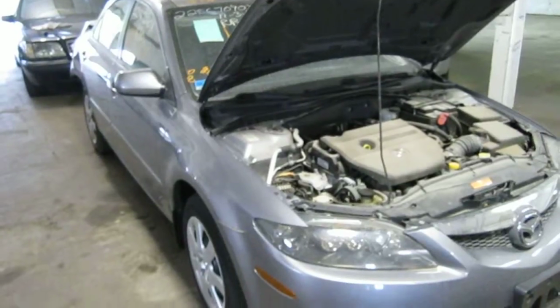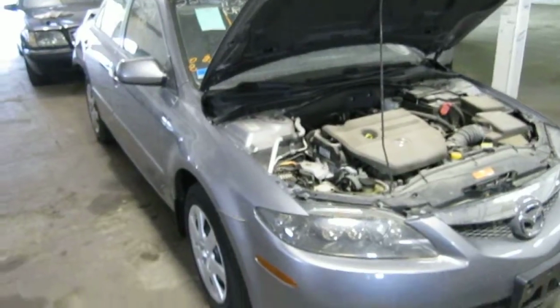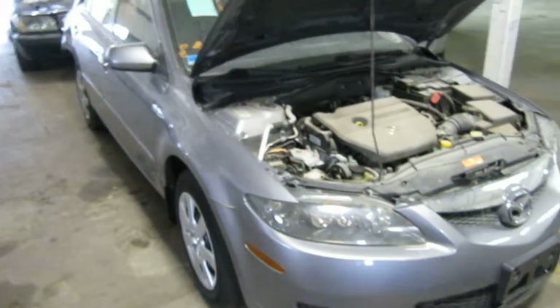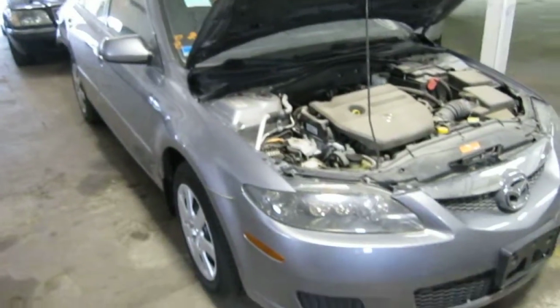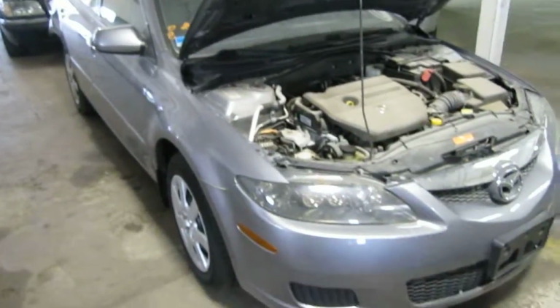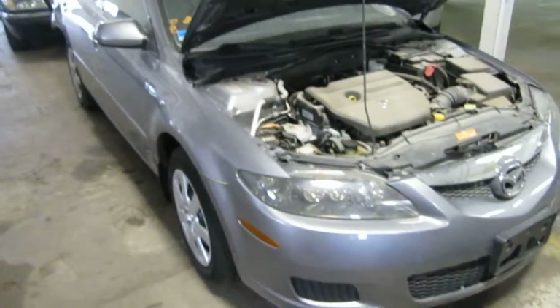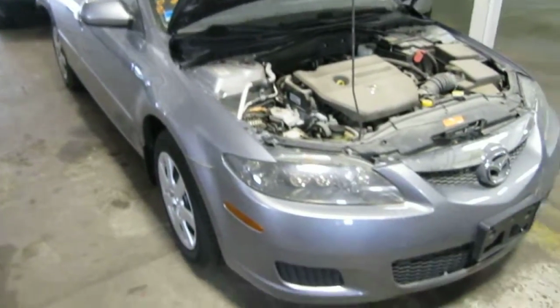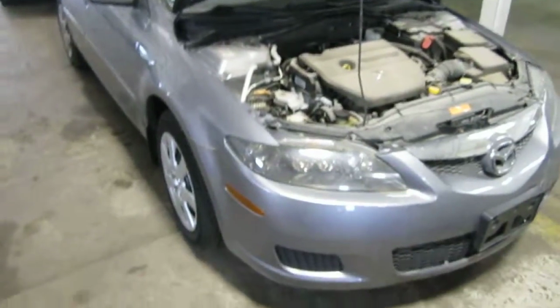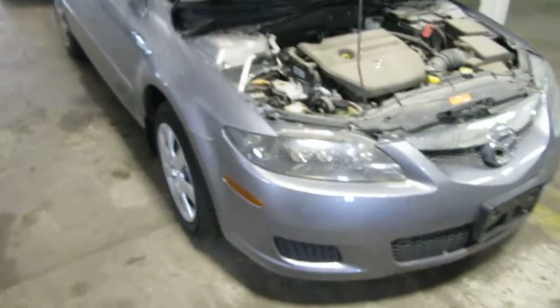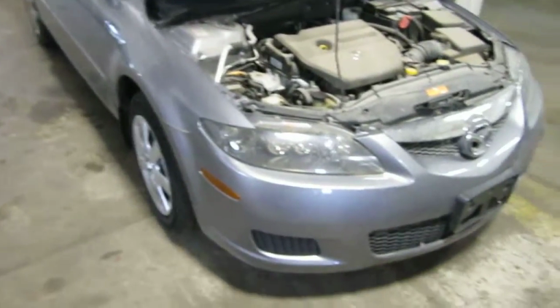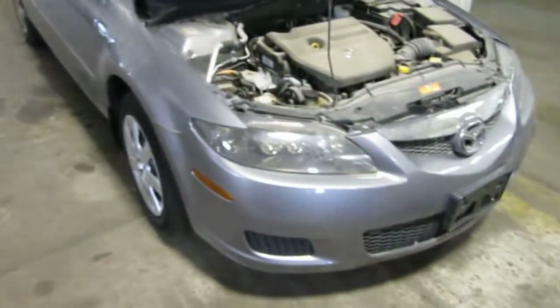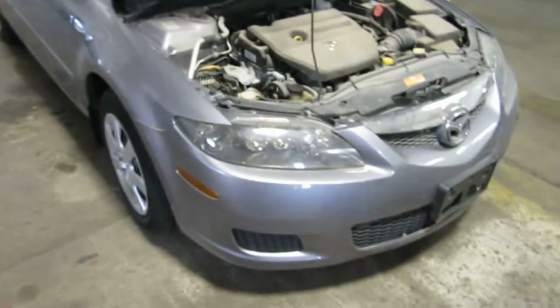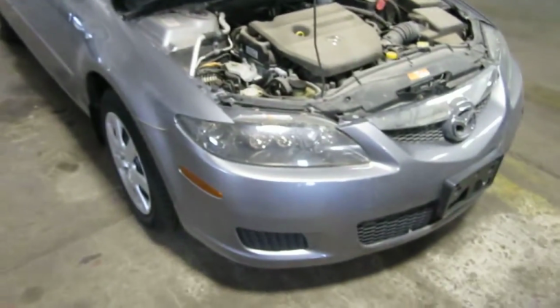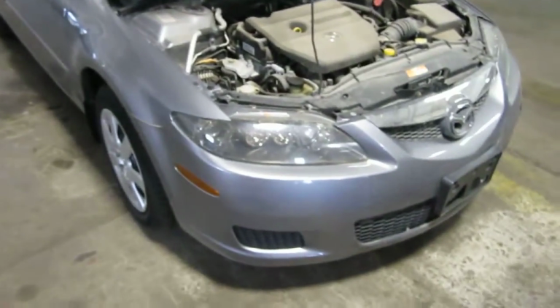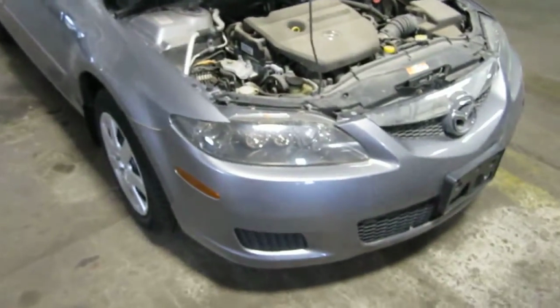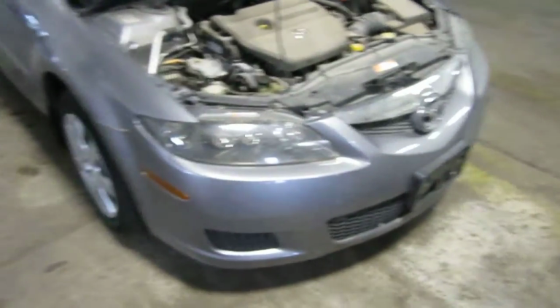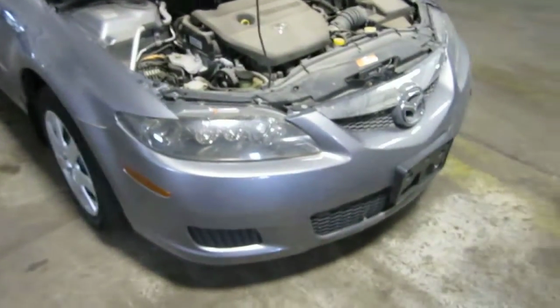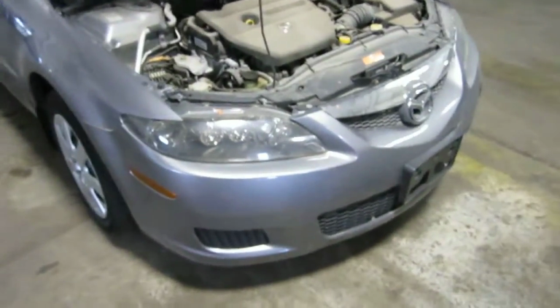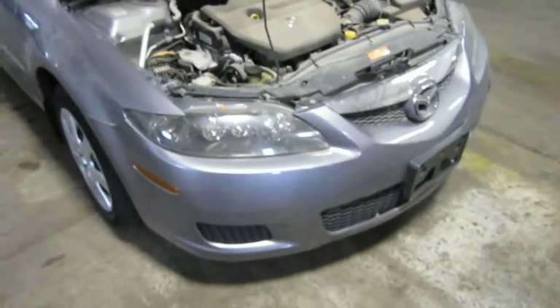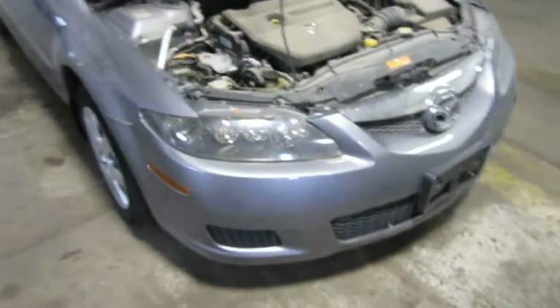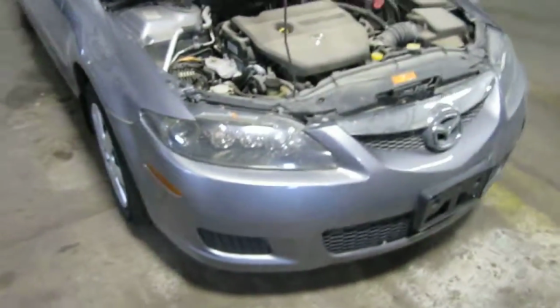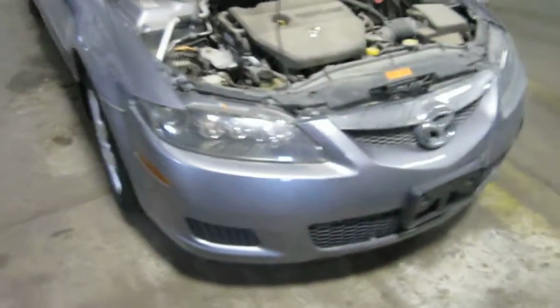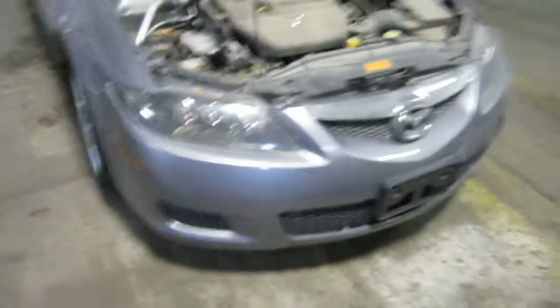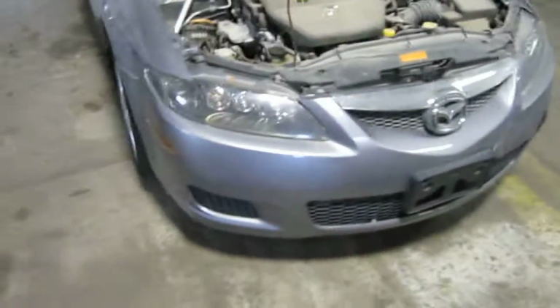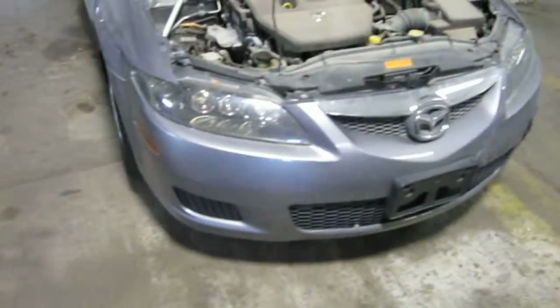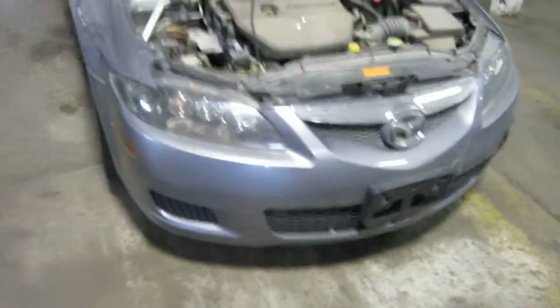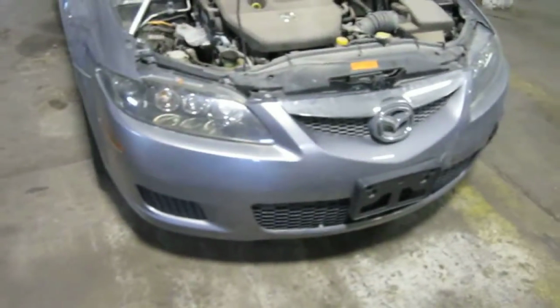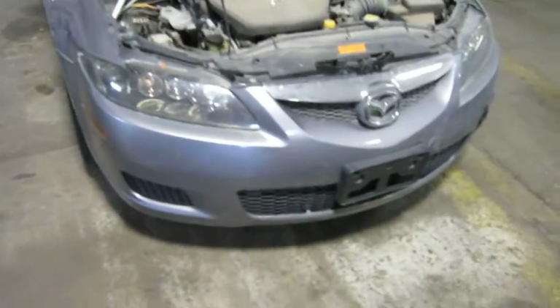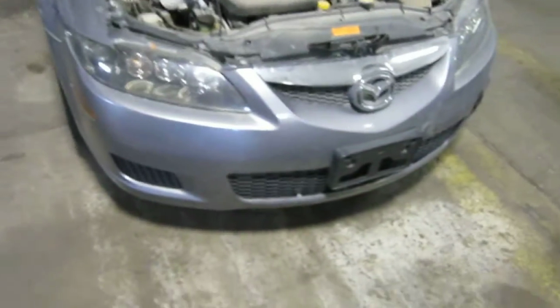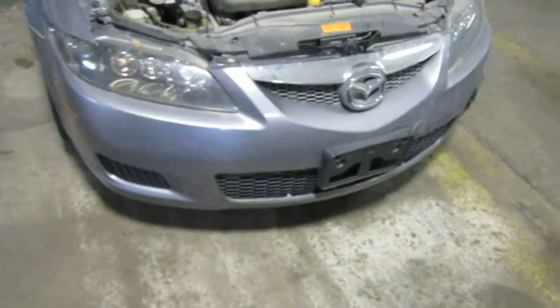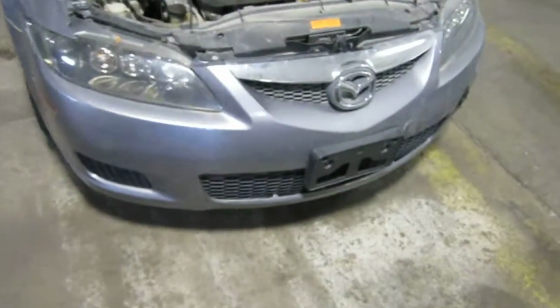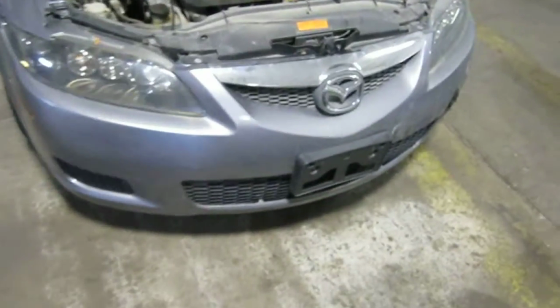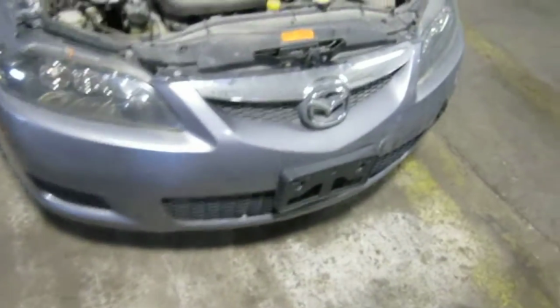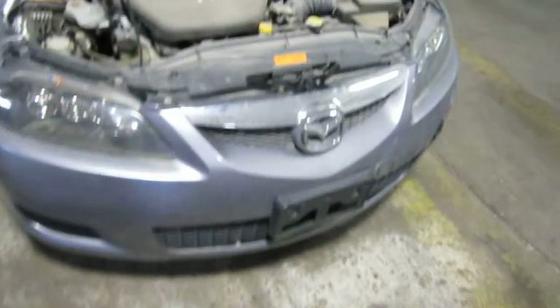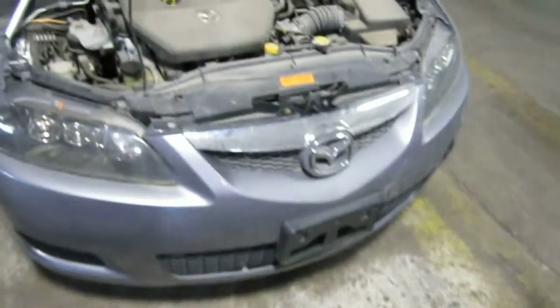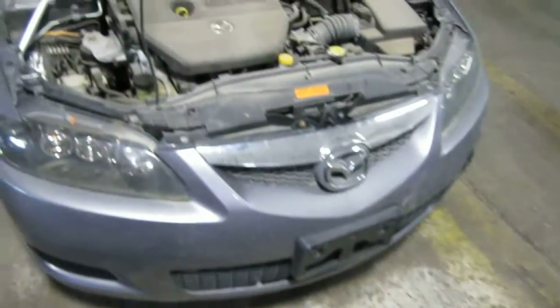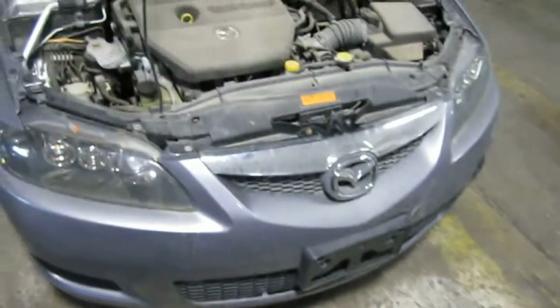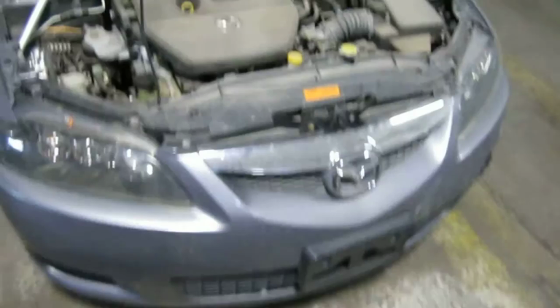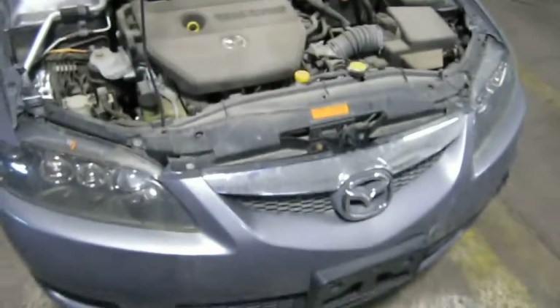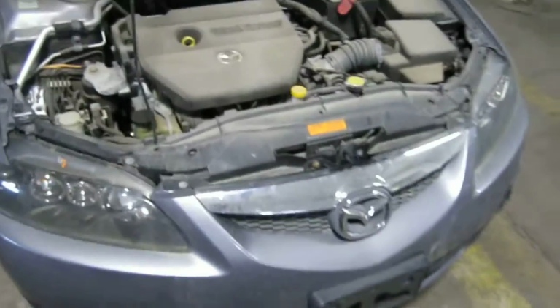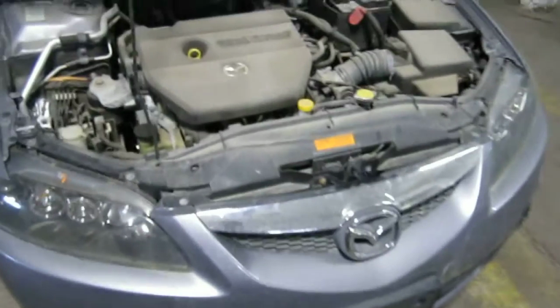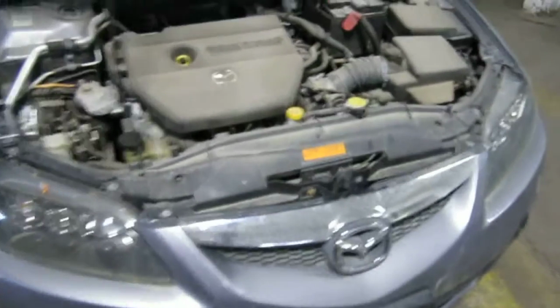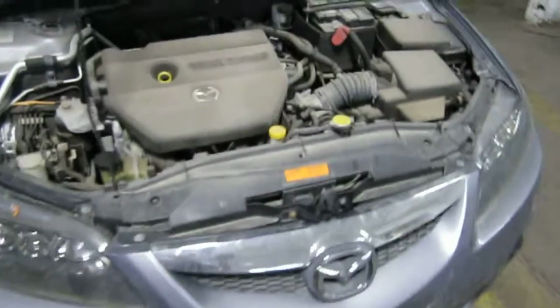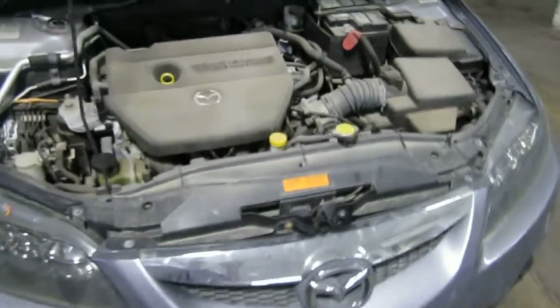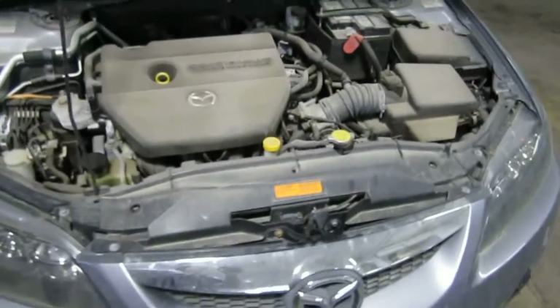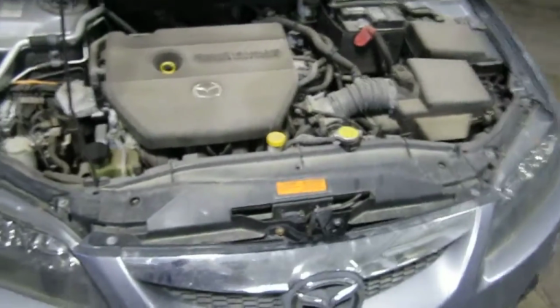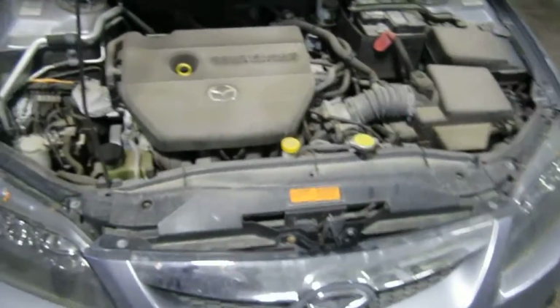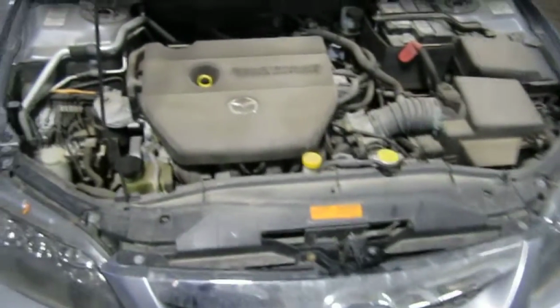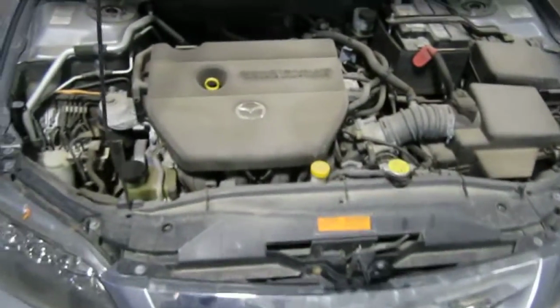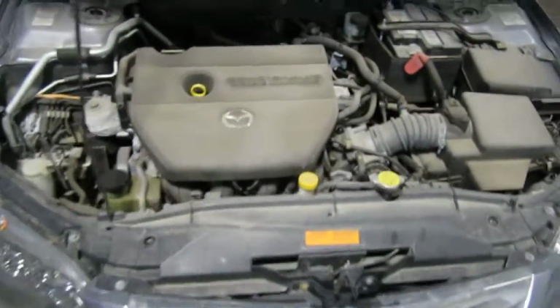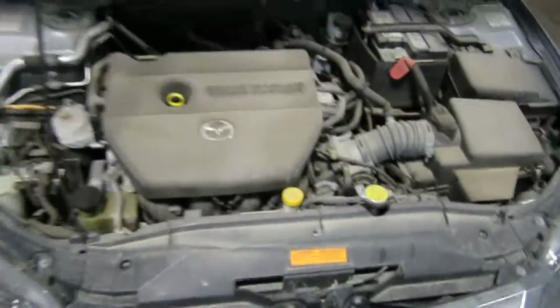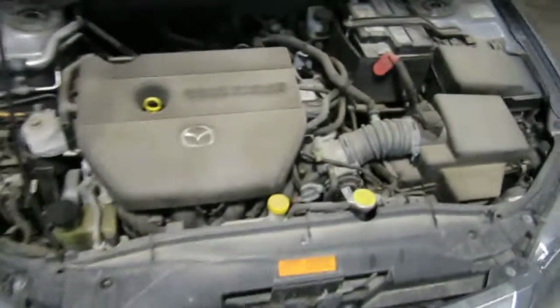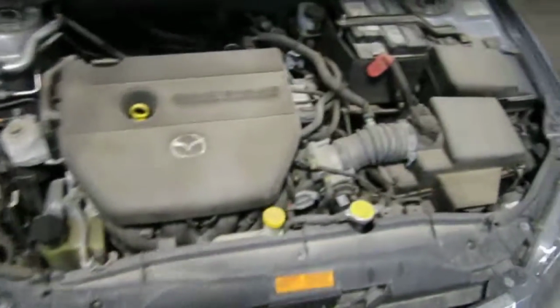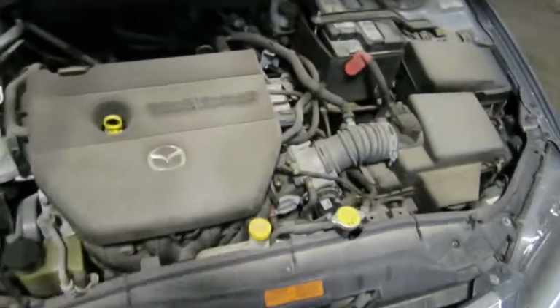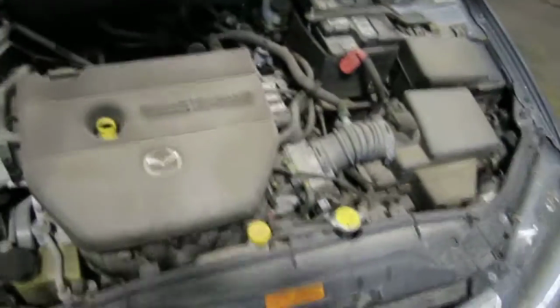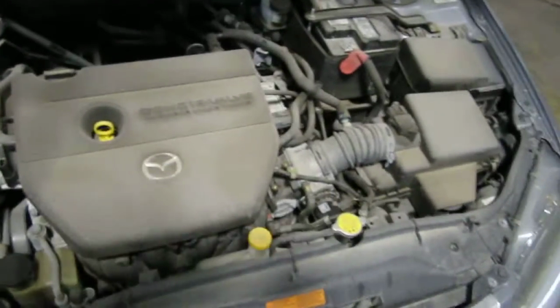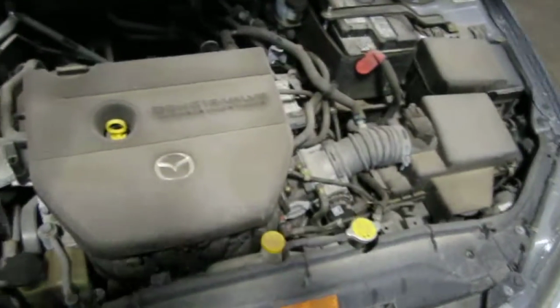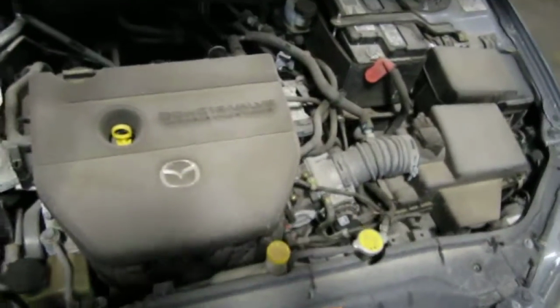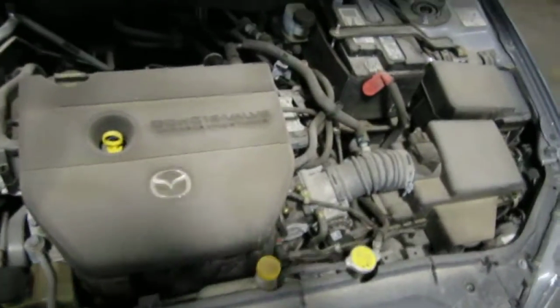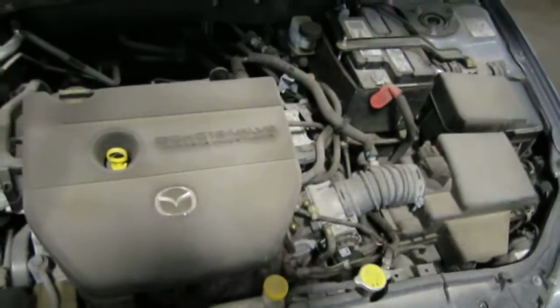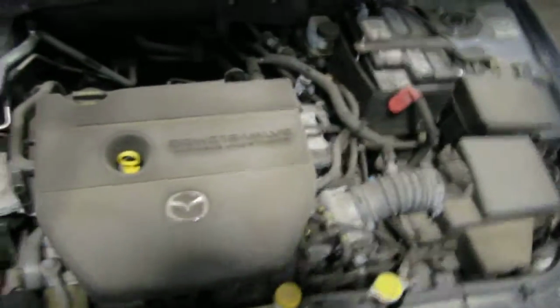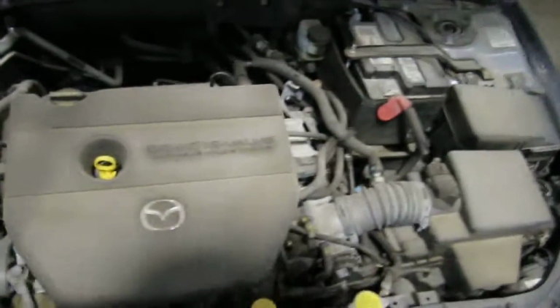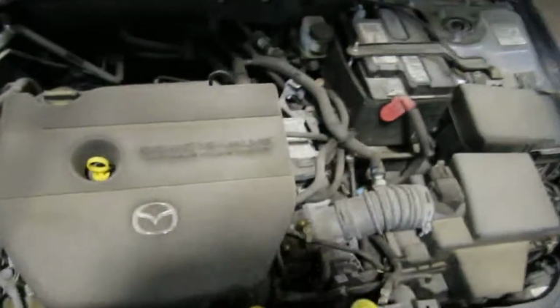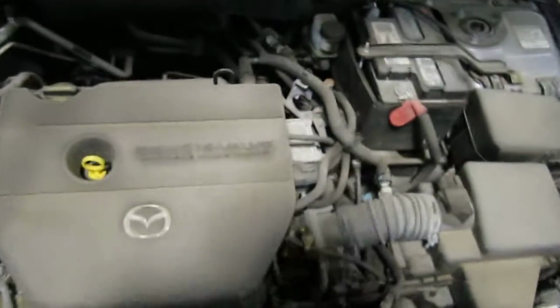Hello and welcome to Tom's Foreign Auto Parts video portion of our inventory. Here we have a 2006 Mazda 6.